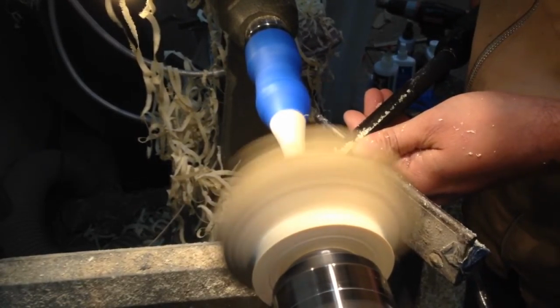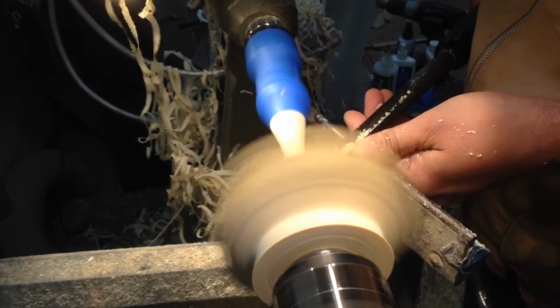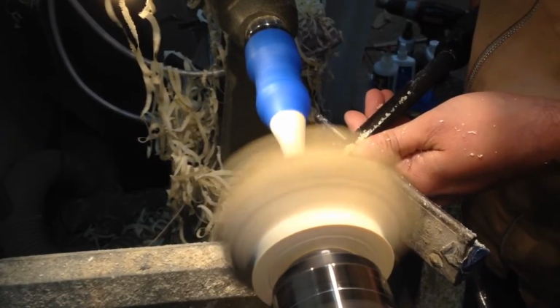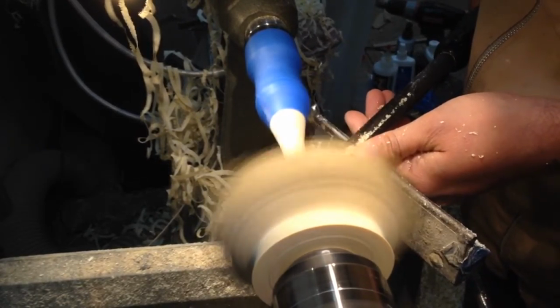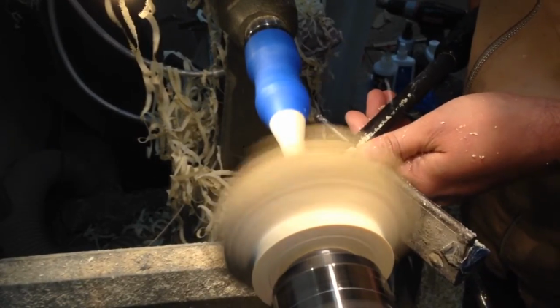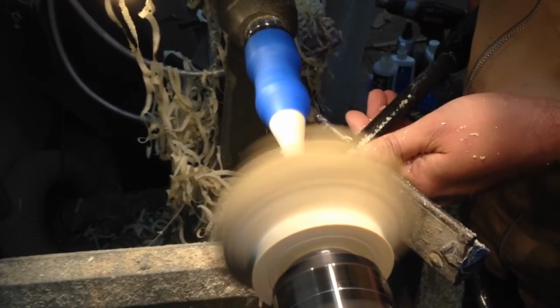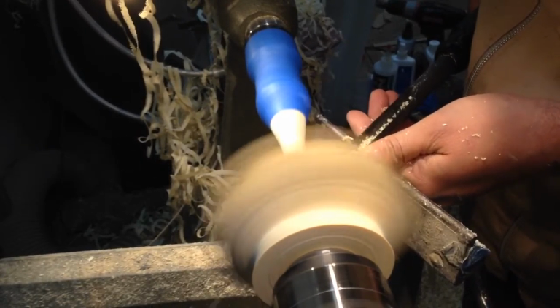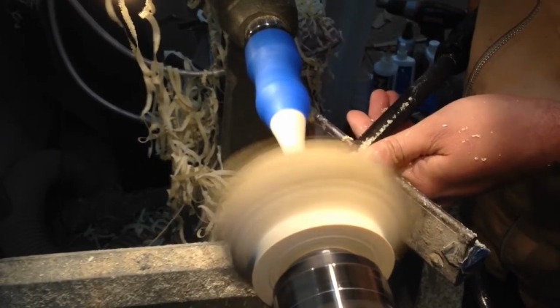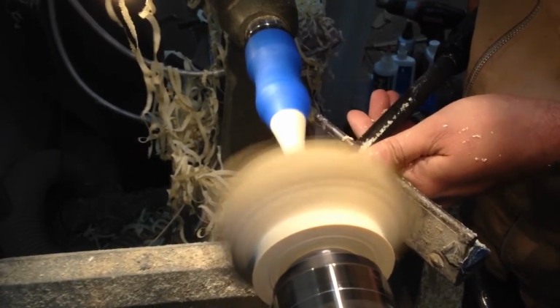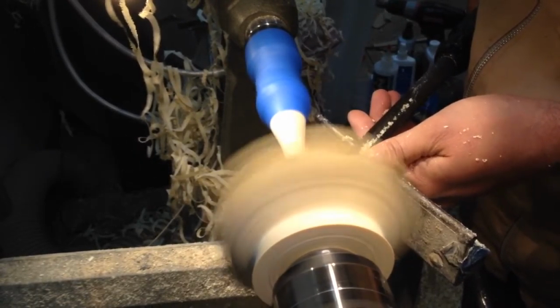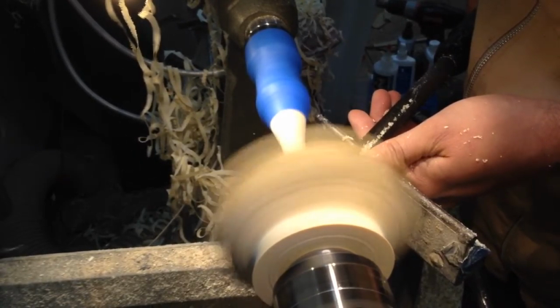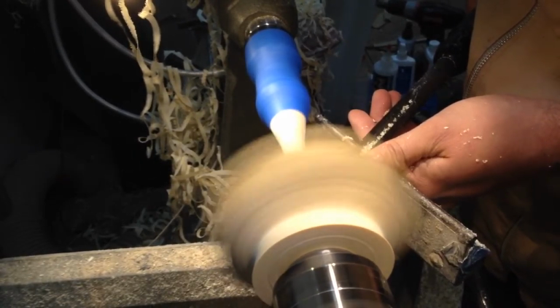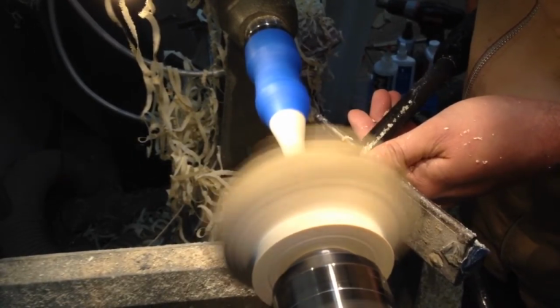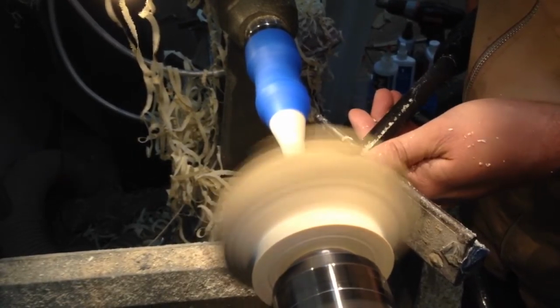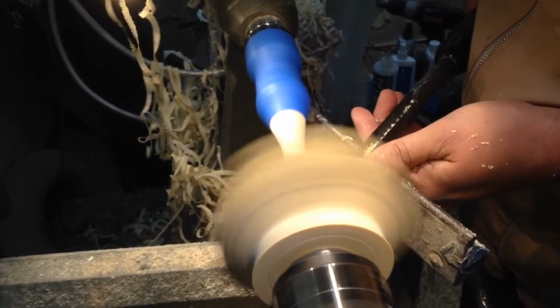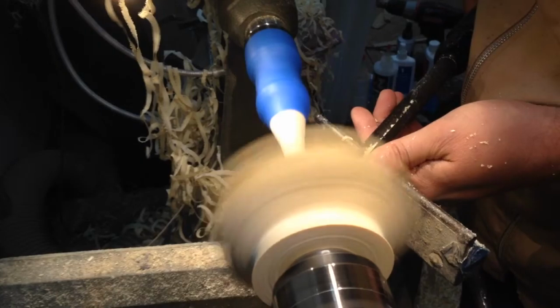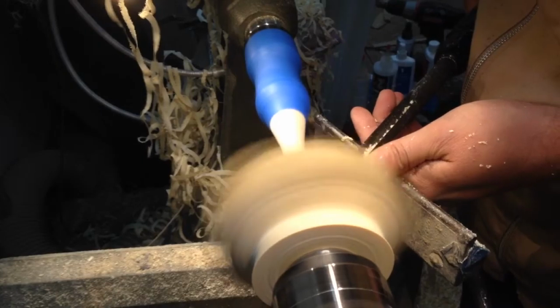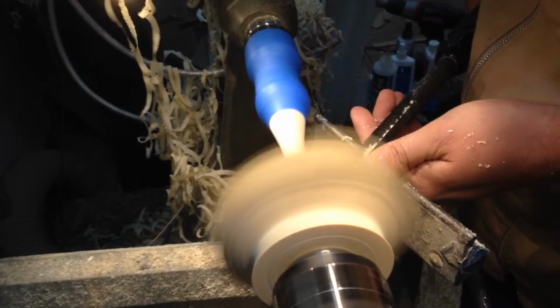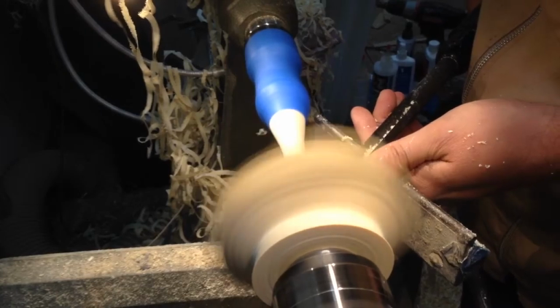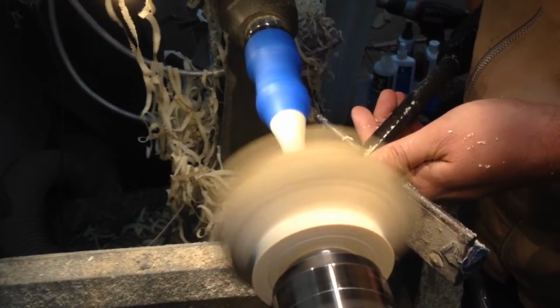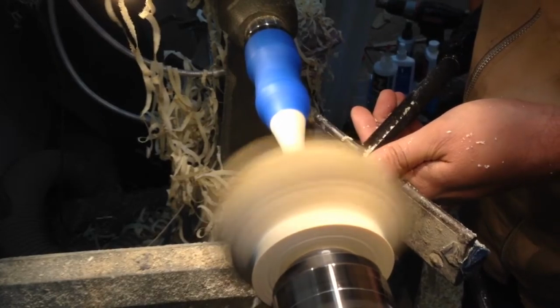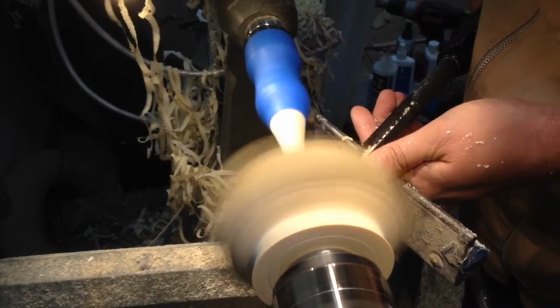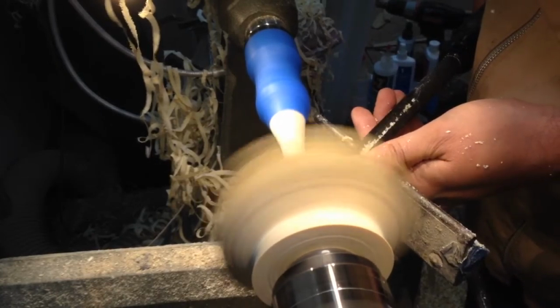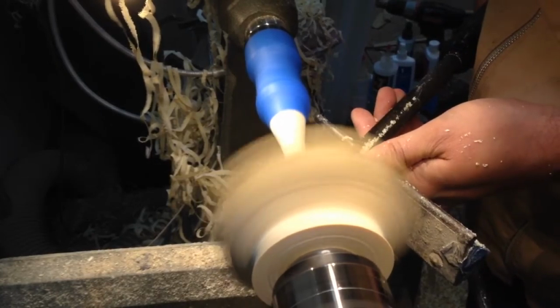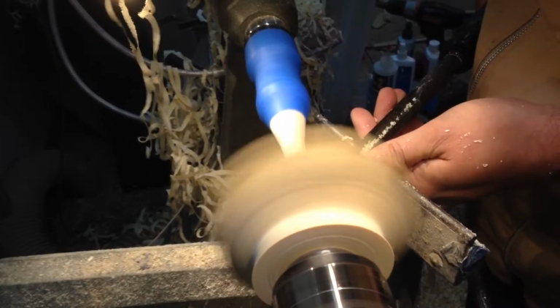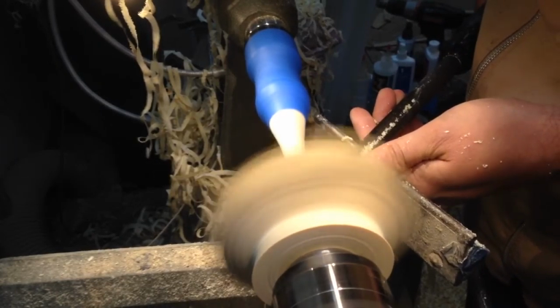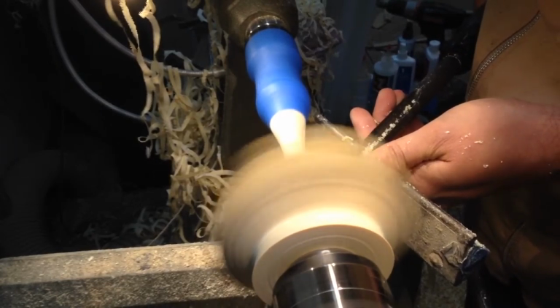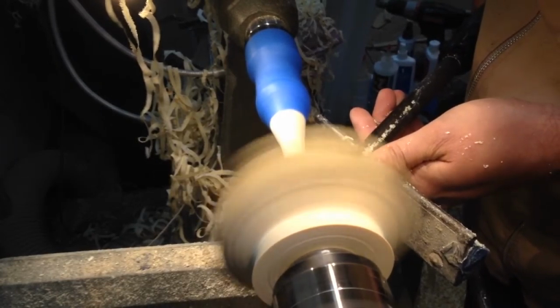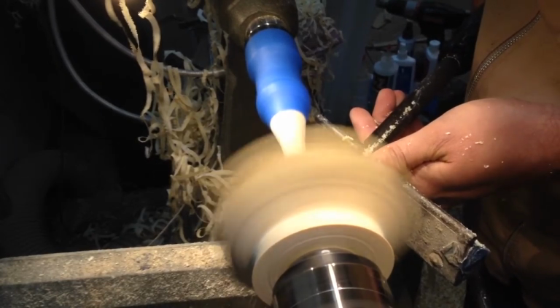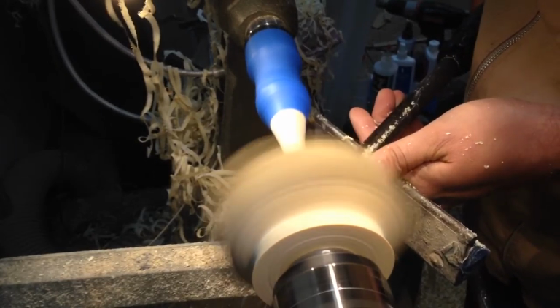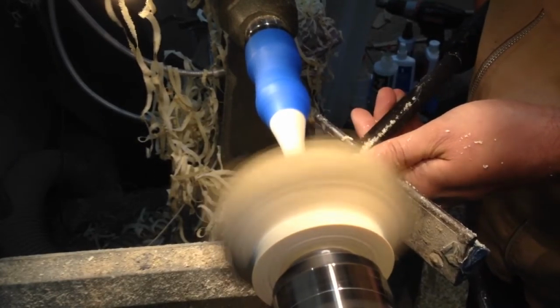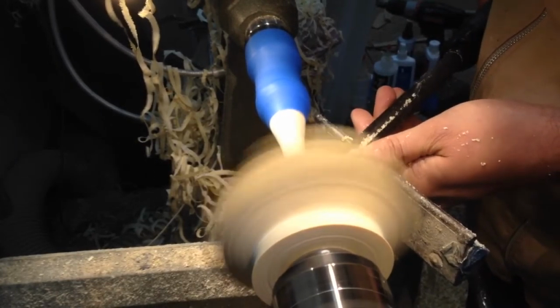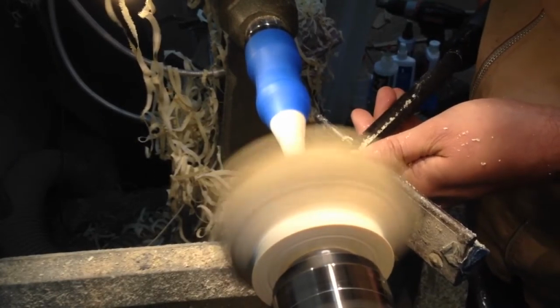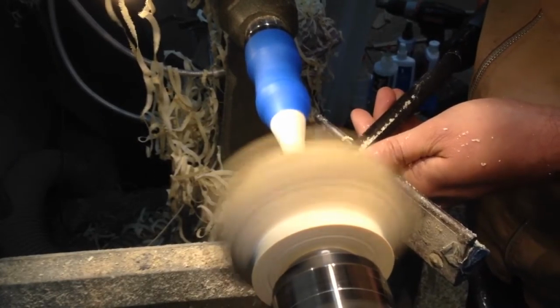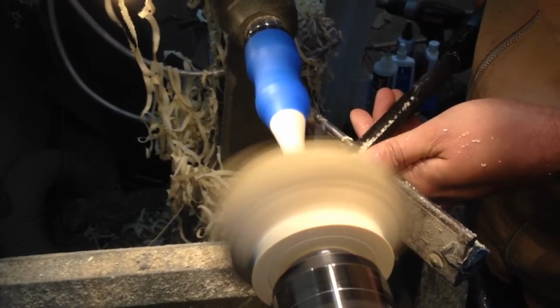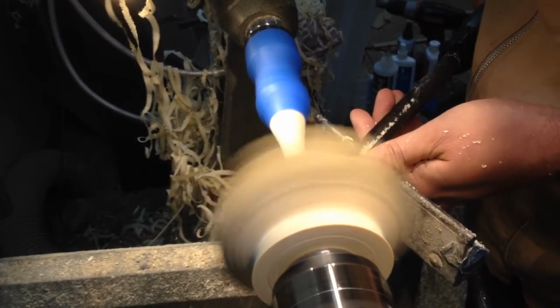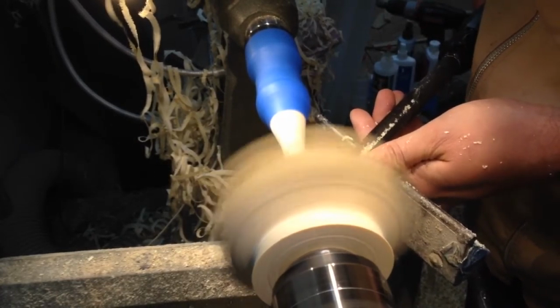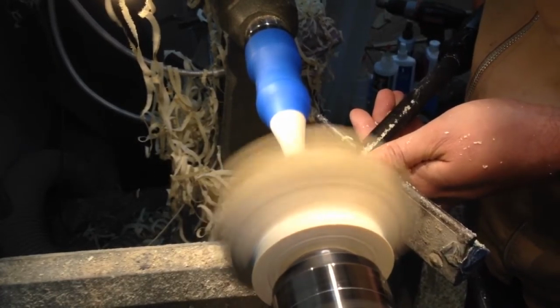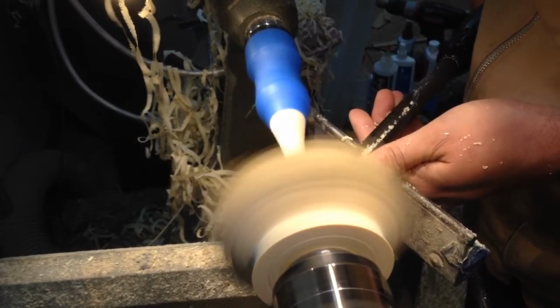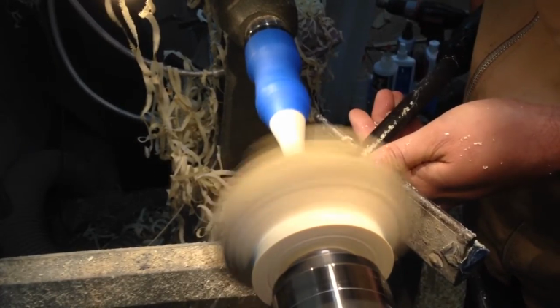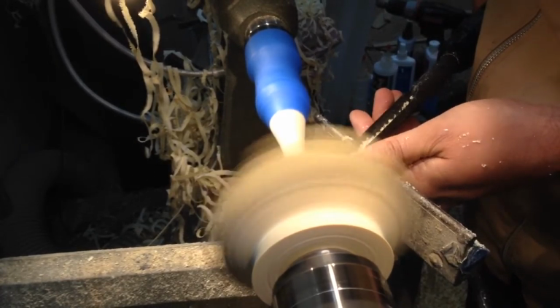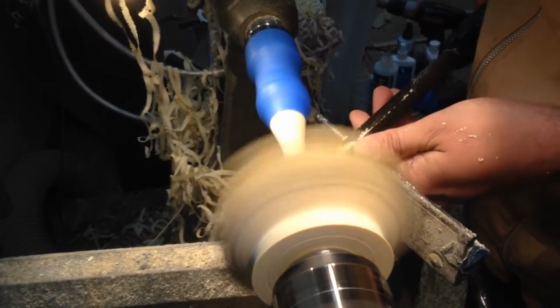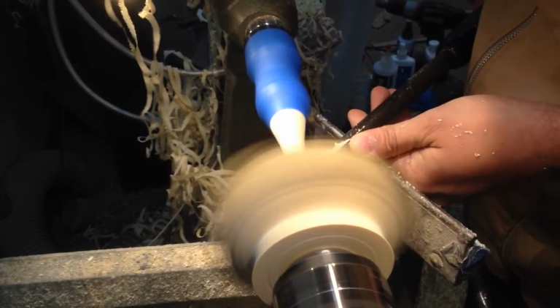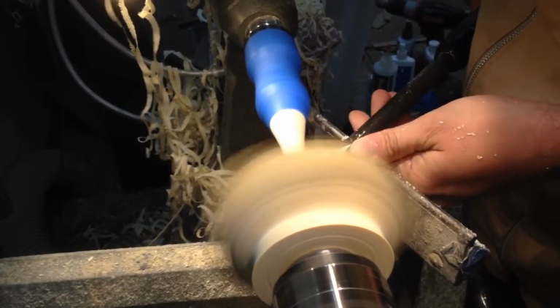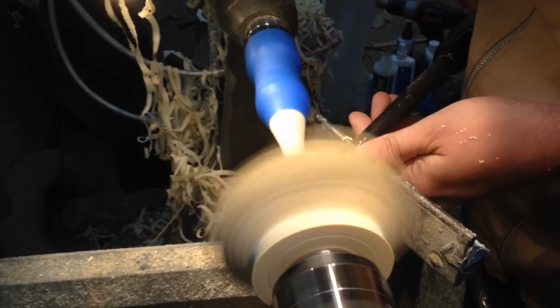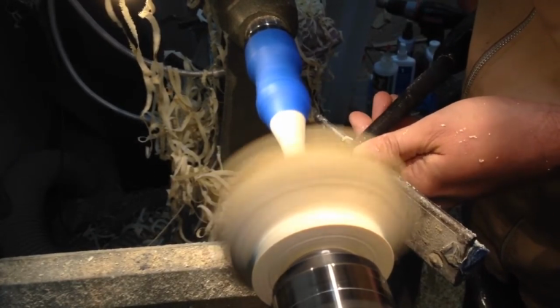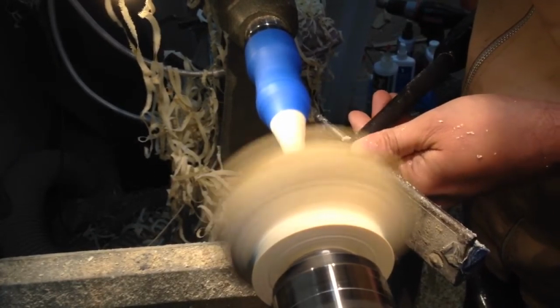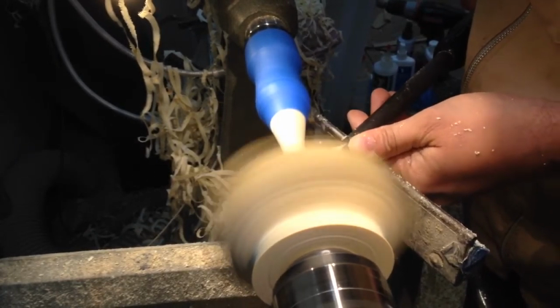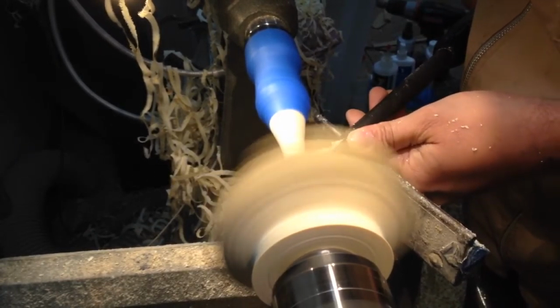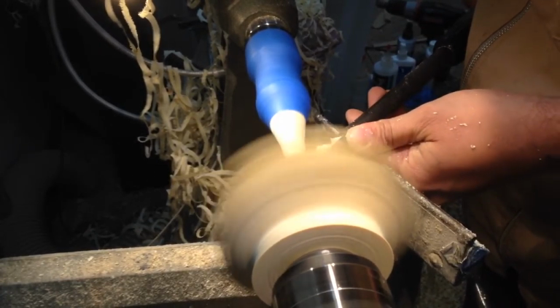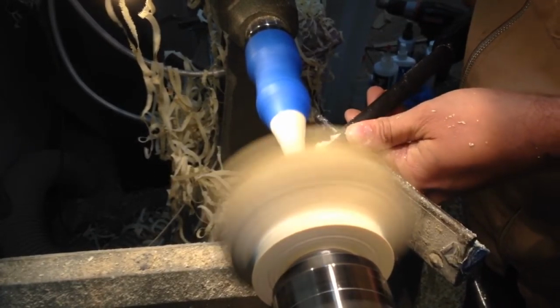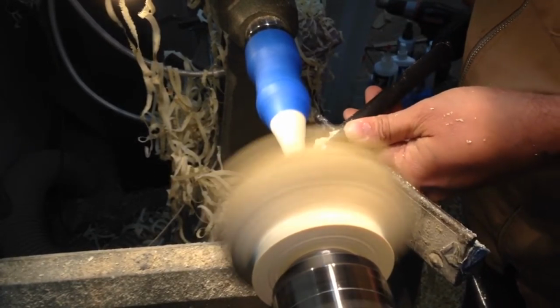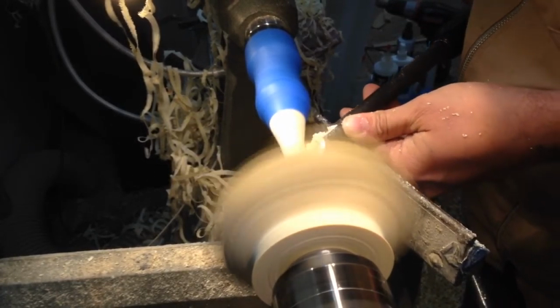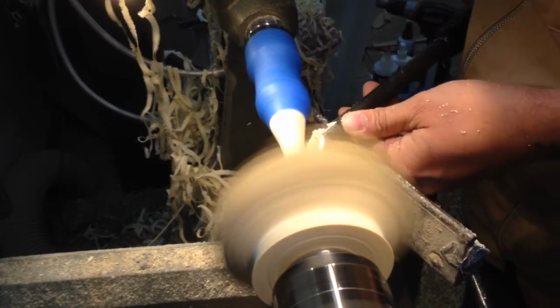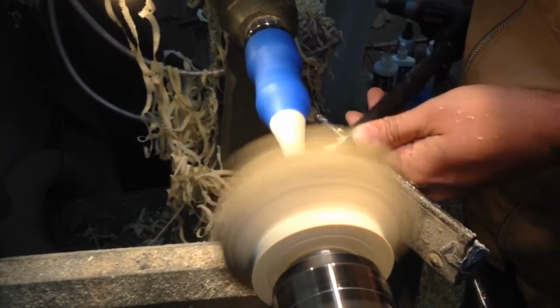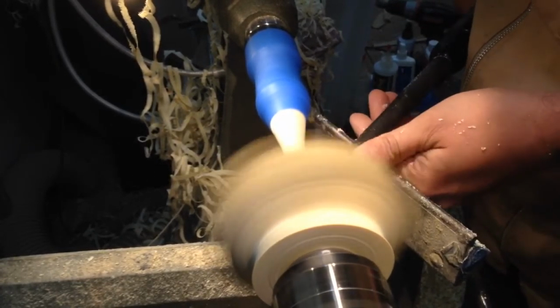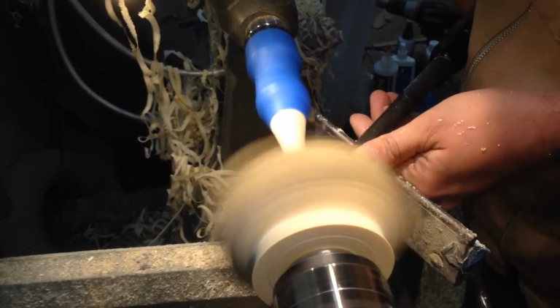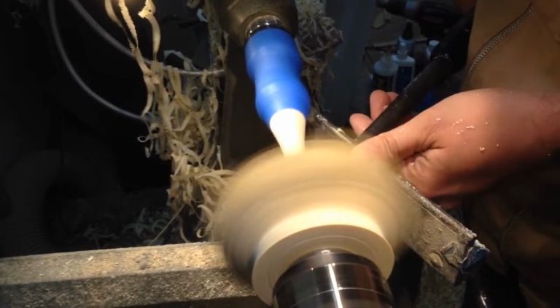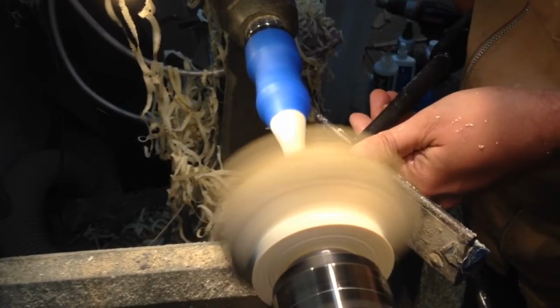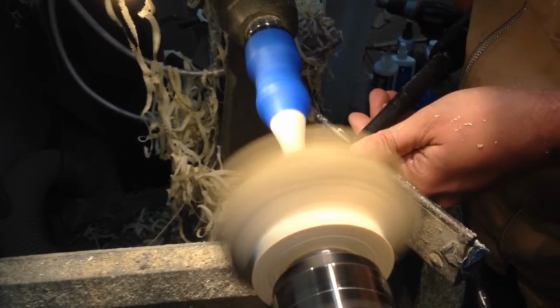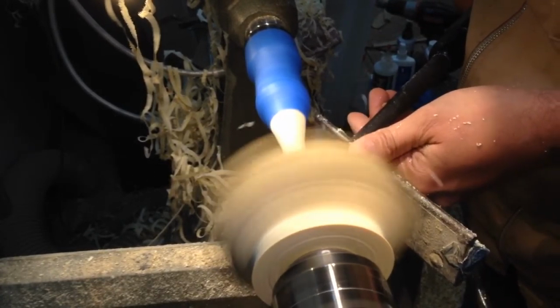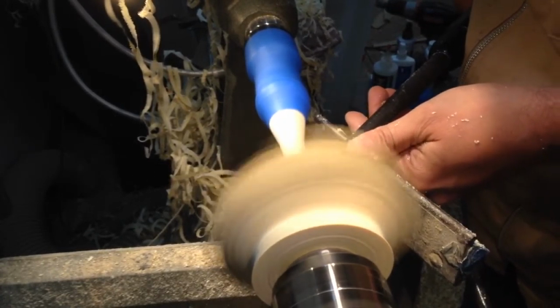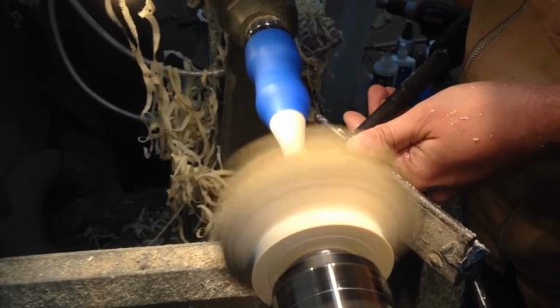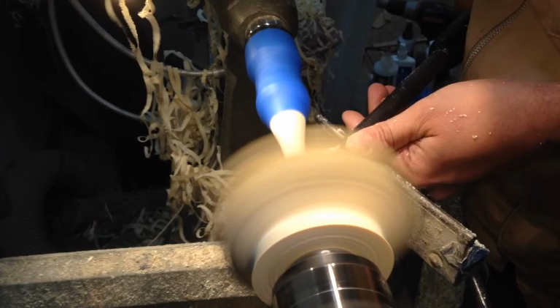As the stem gets thinner the wood wants to move more because you're releasing more pressure. Normally with a very wet piece of wood — a freshly harvested piece — I wouldn't have the issues I was having with this piece.